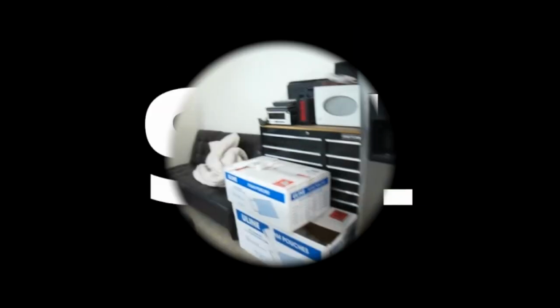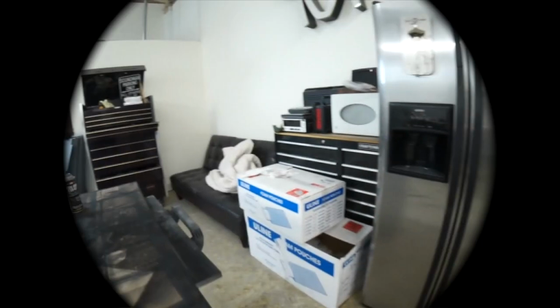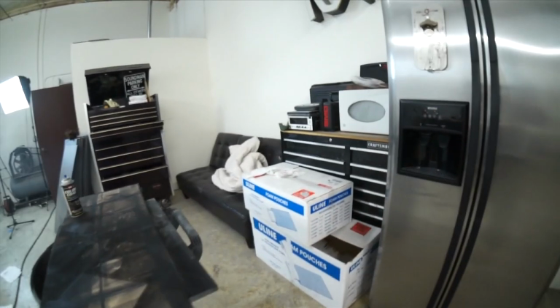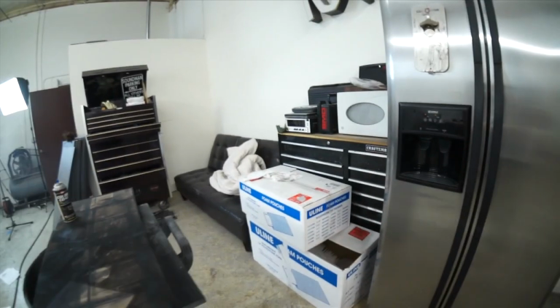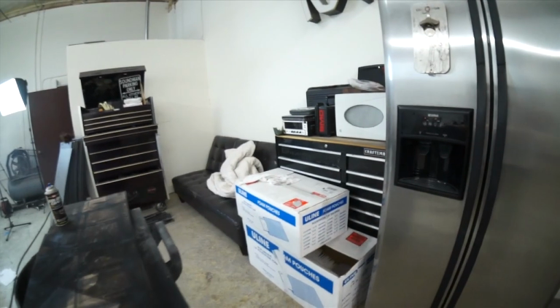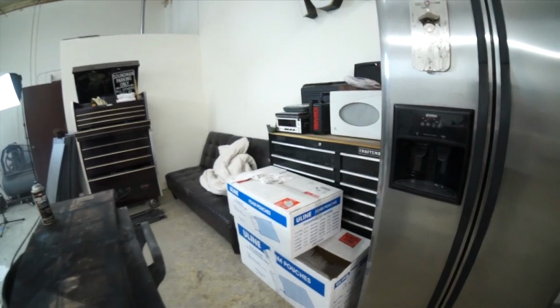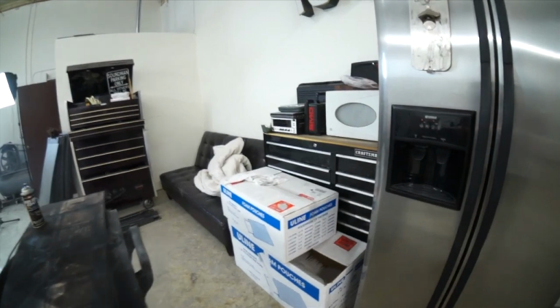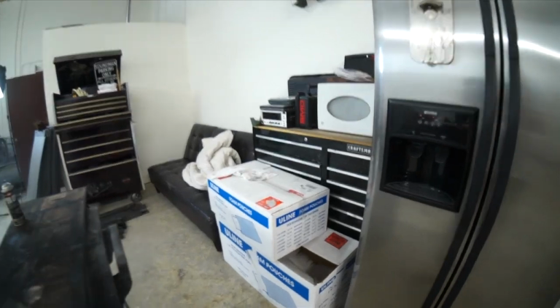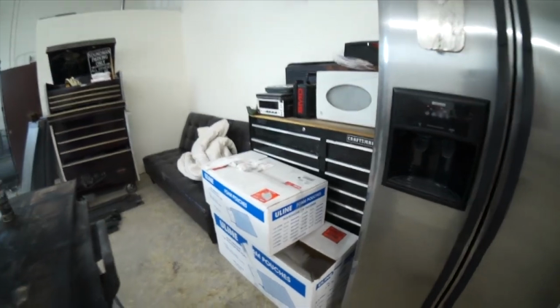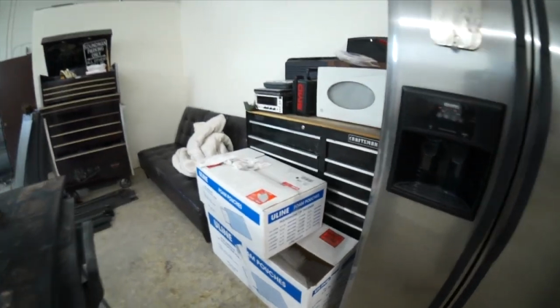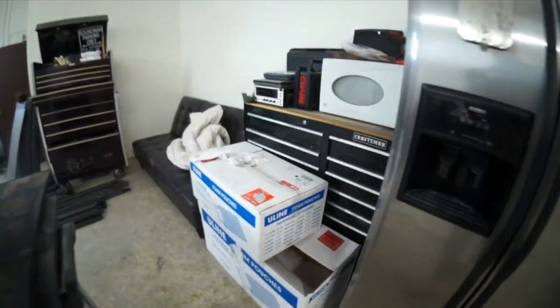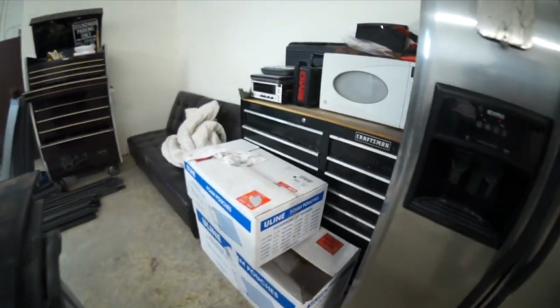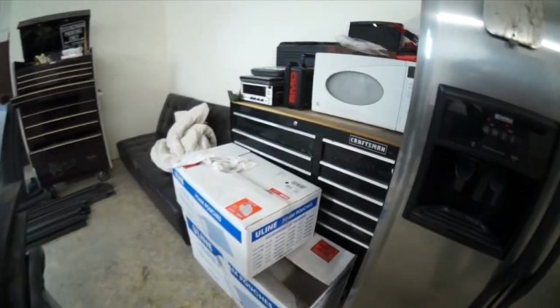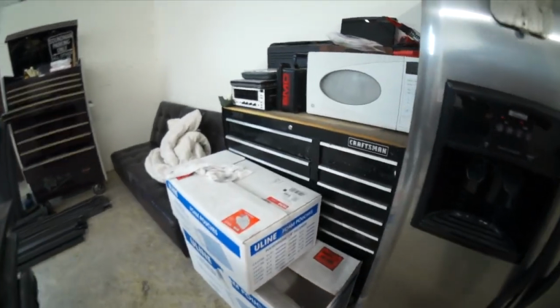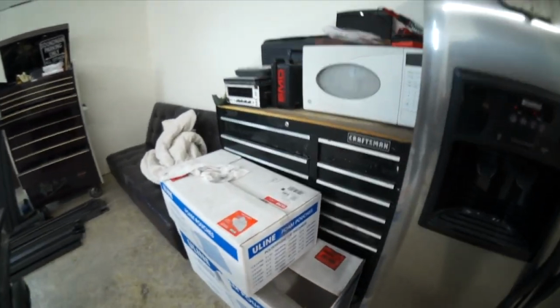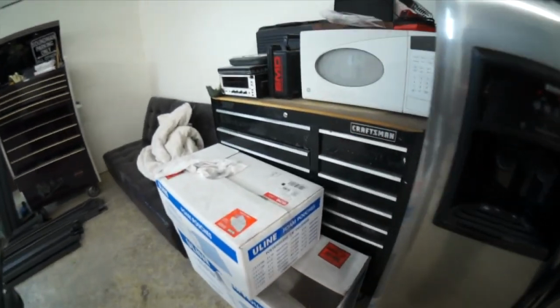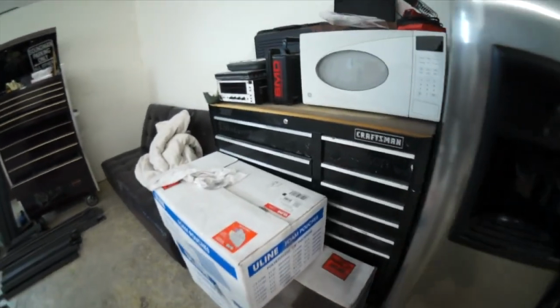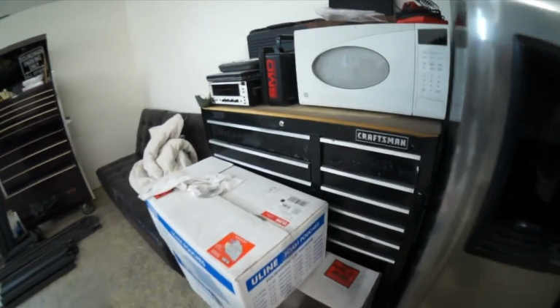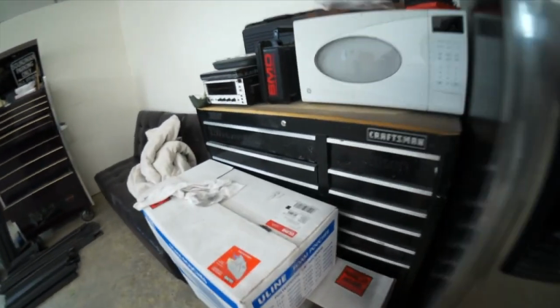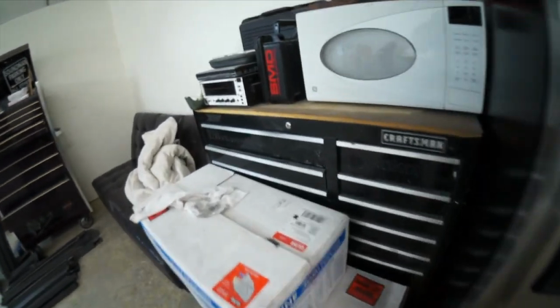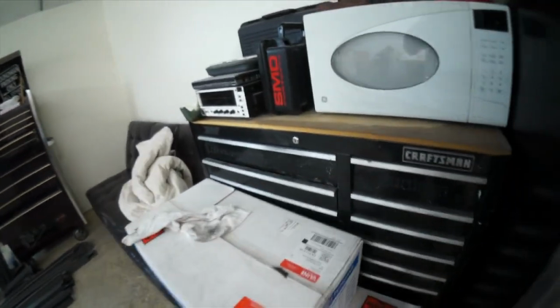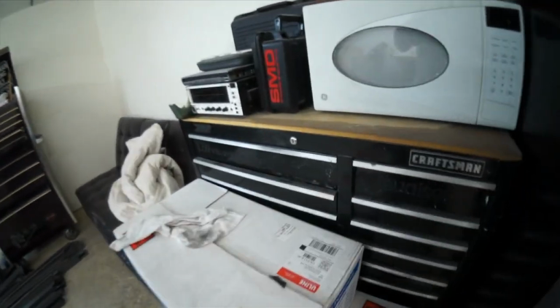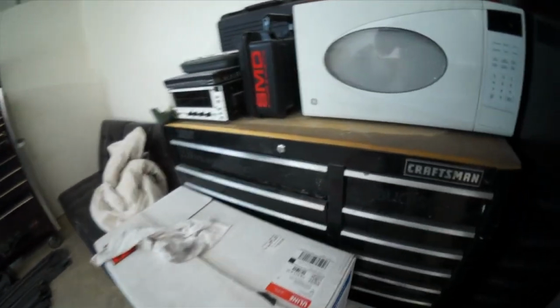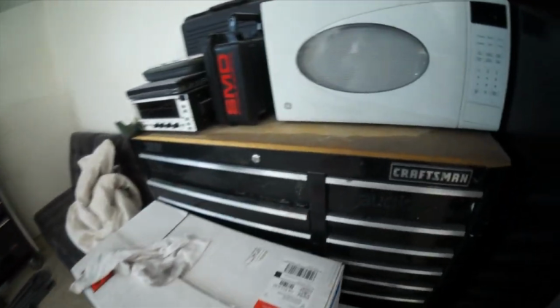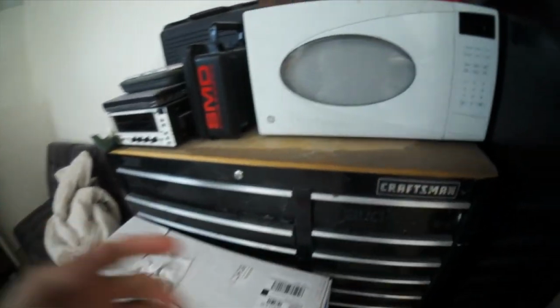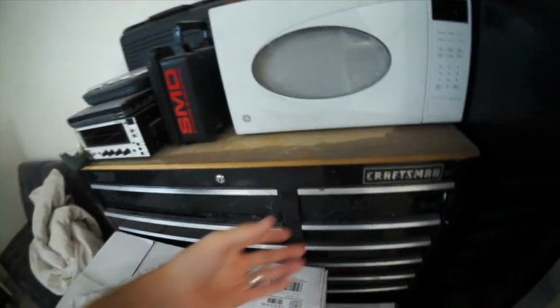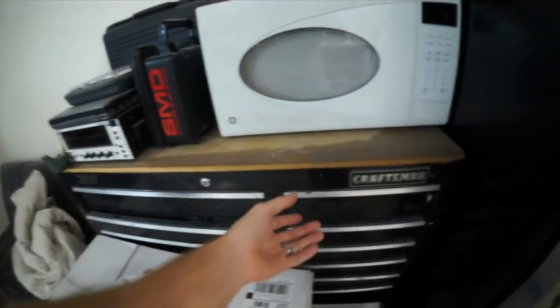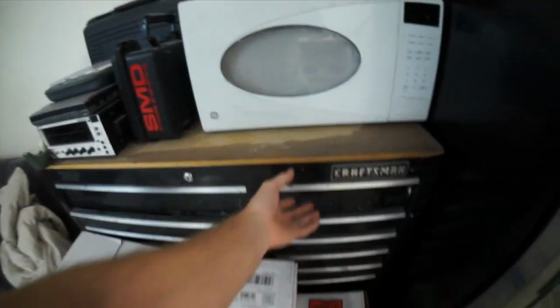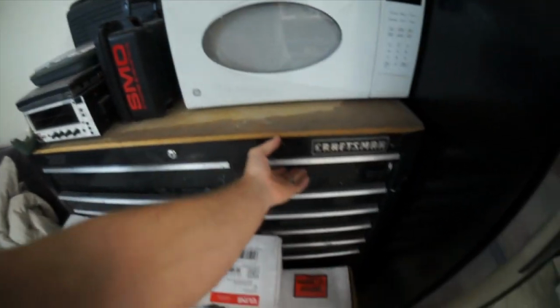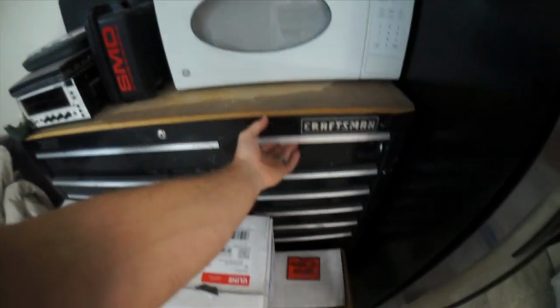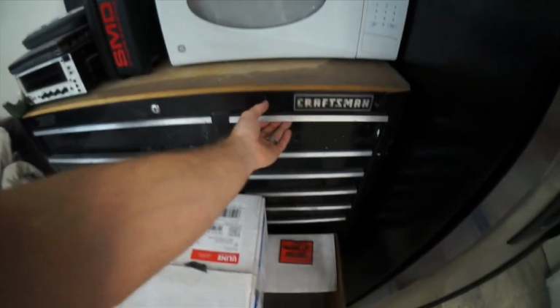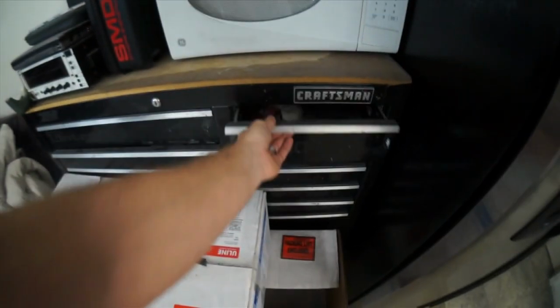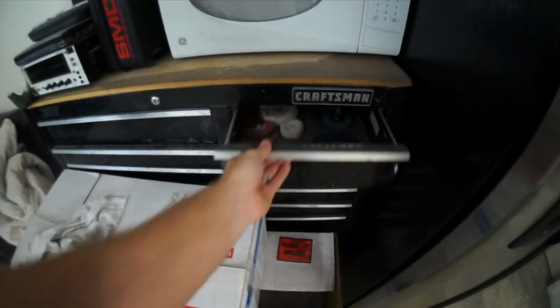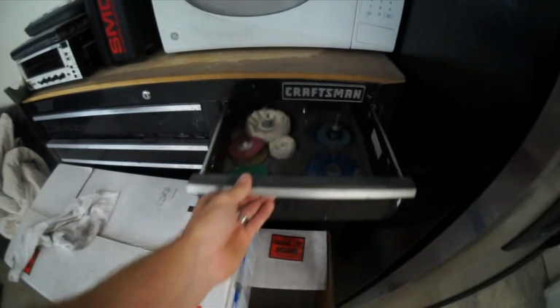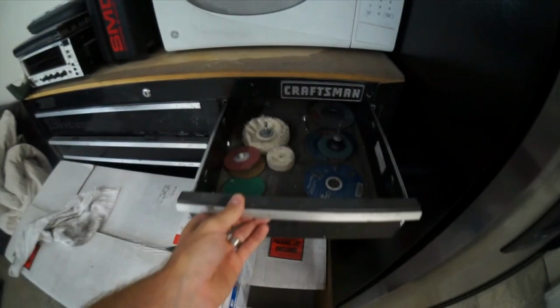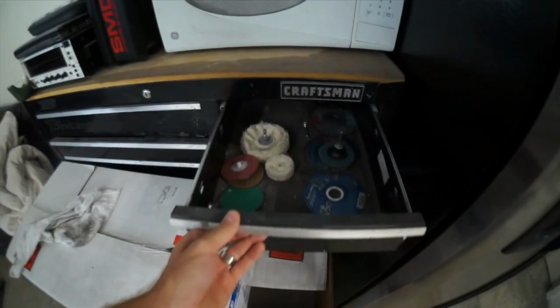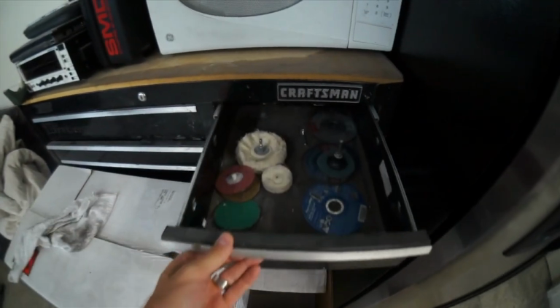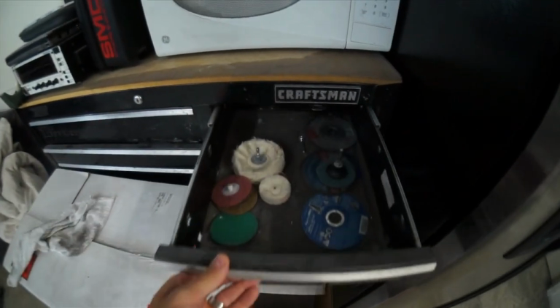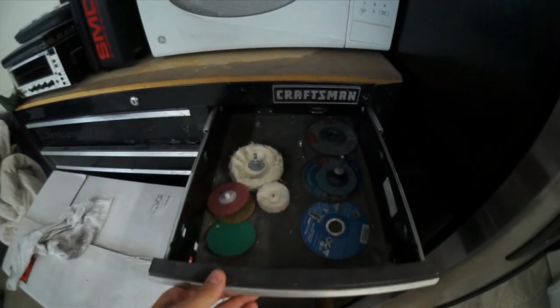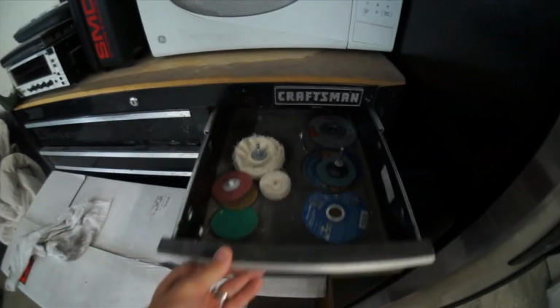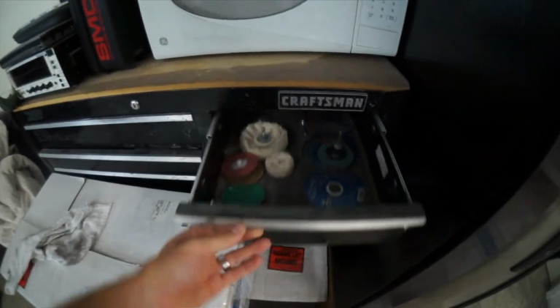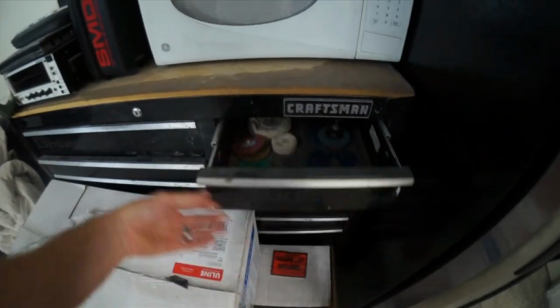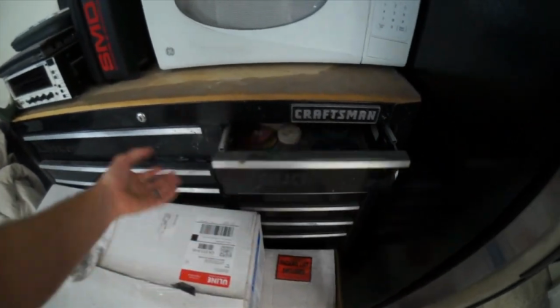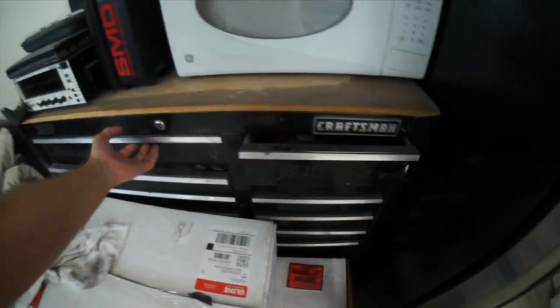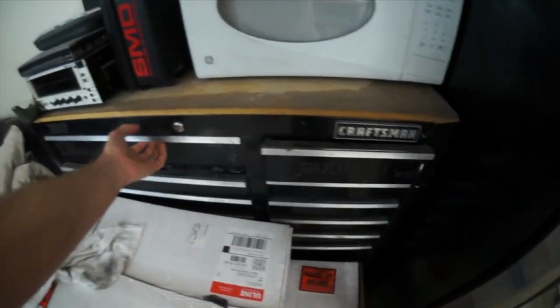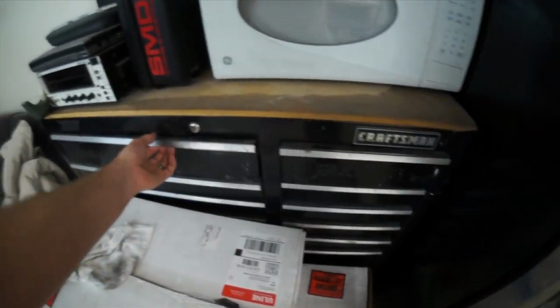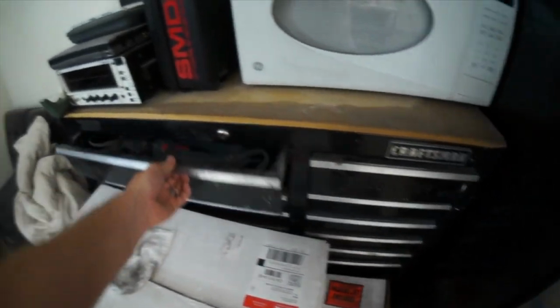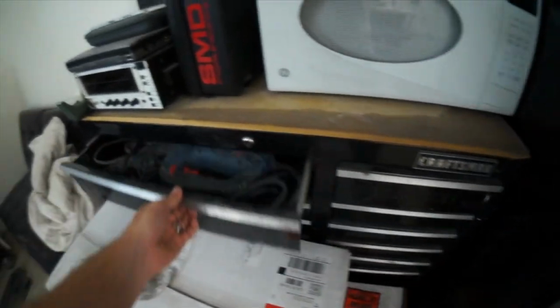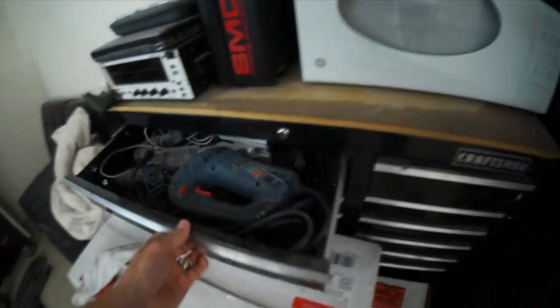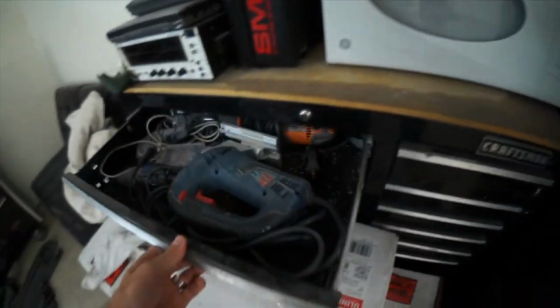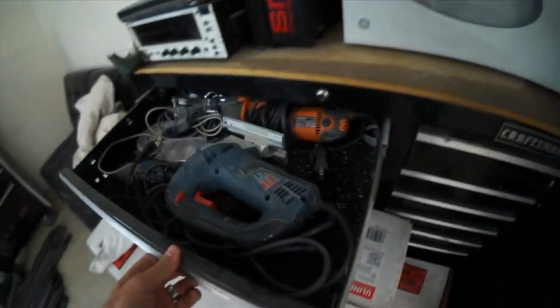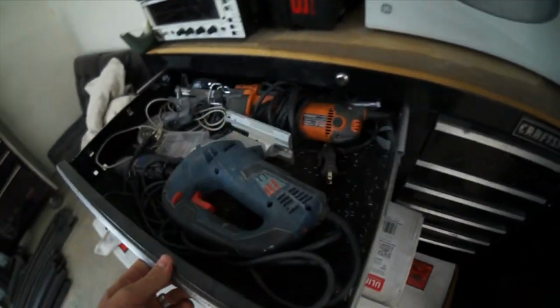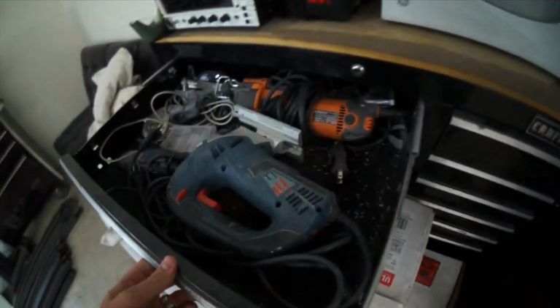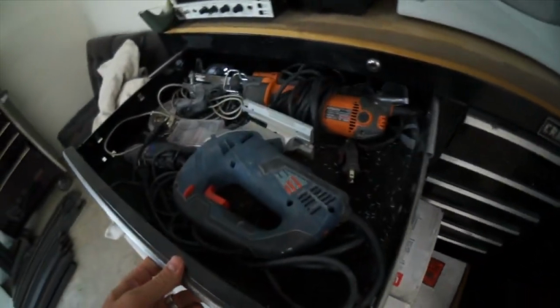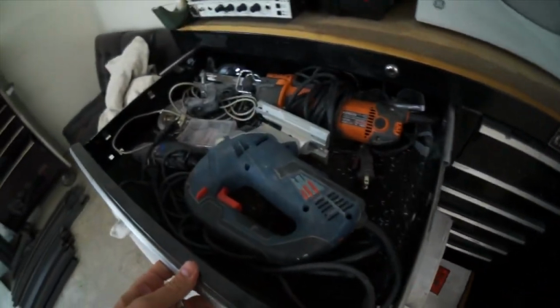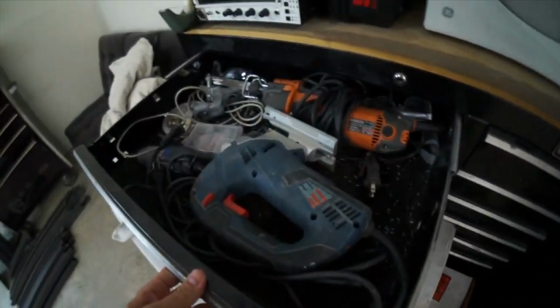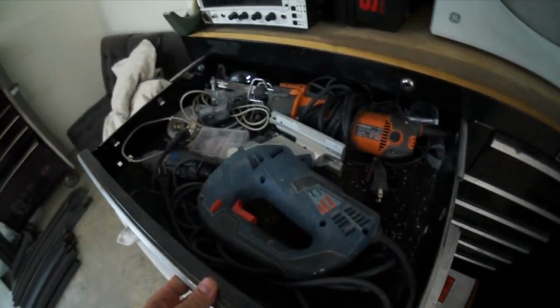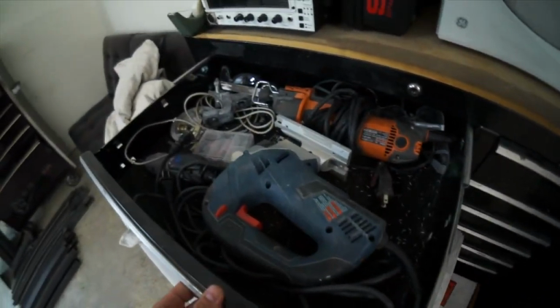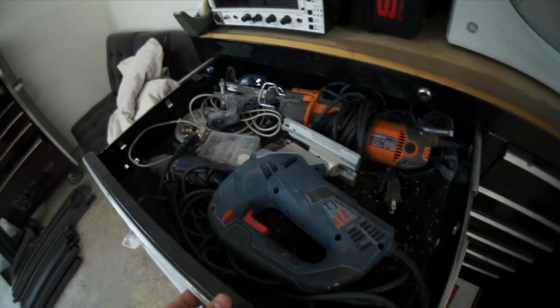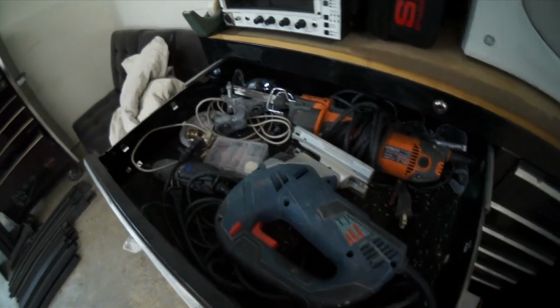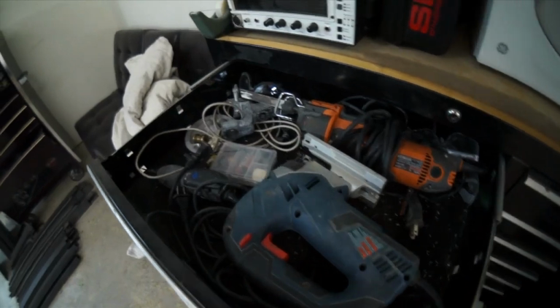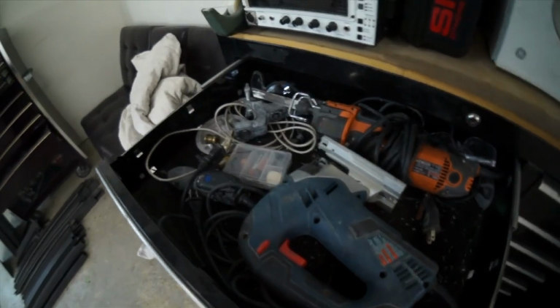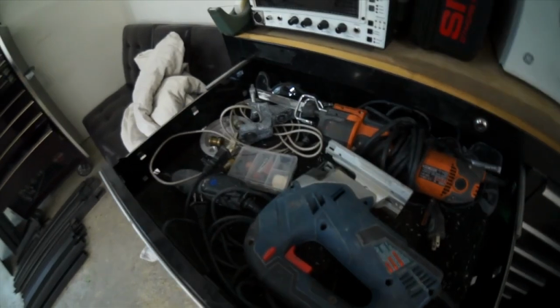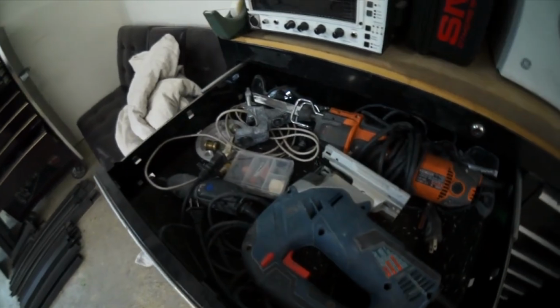Here's a tool box. It's got some miscellaneous in it — jigsaws and such.